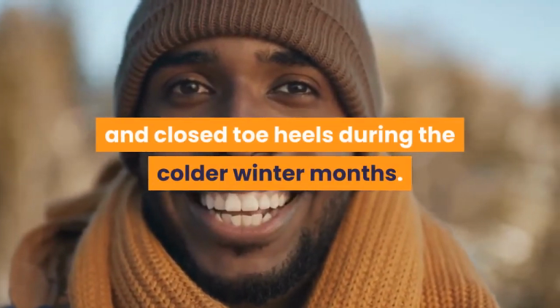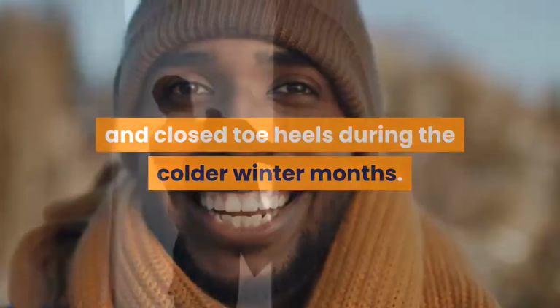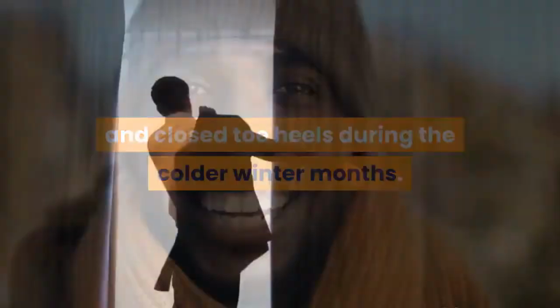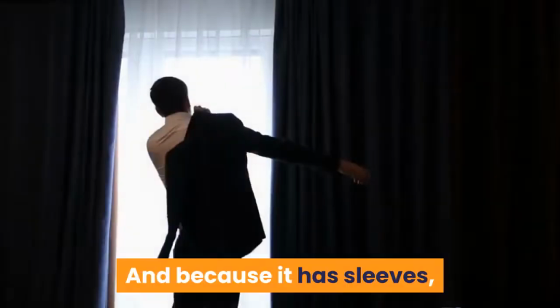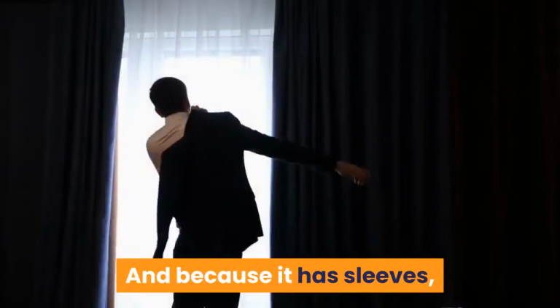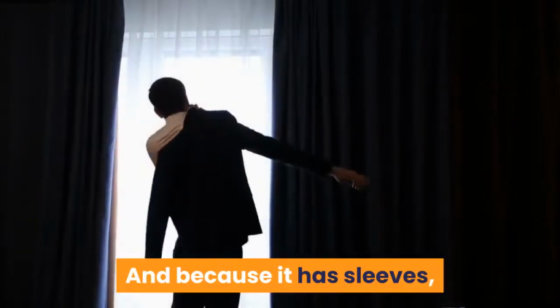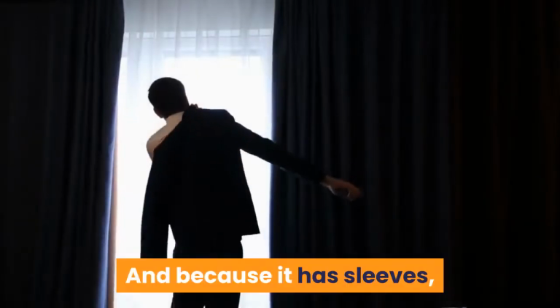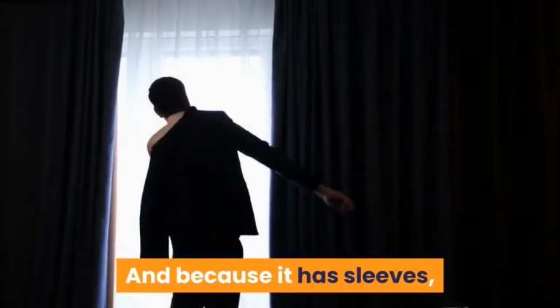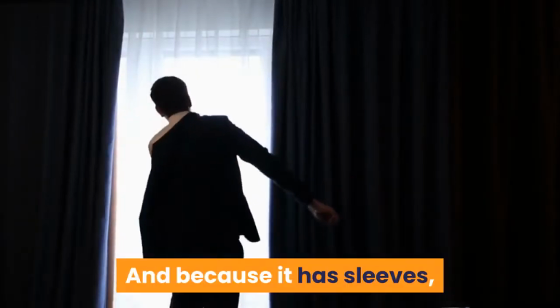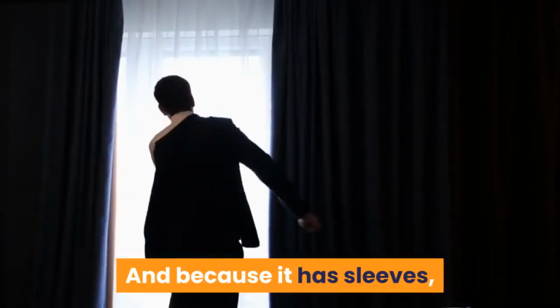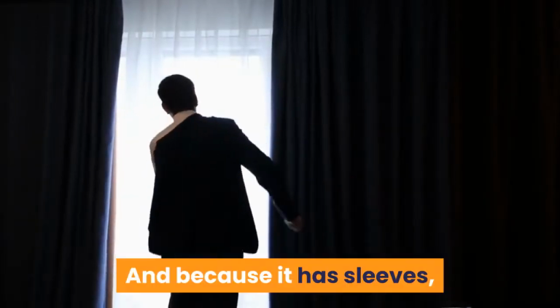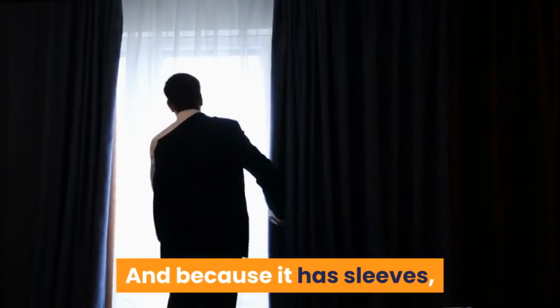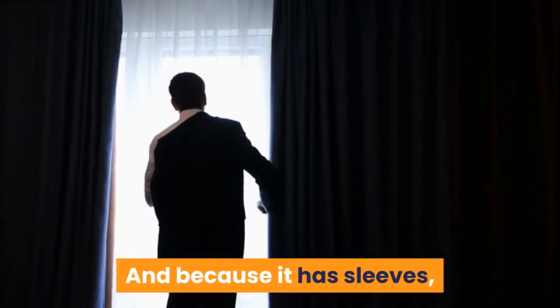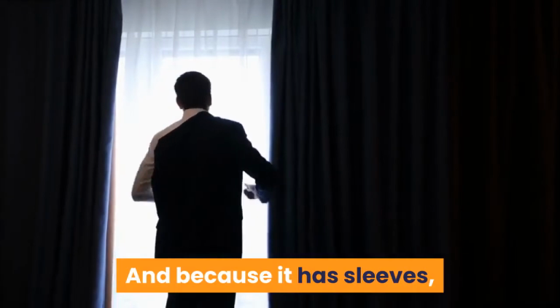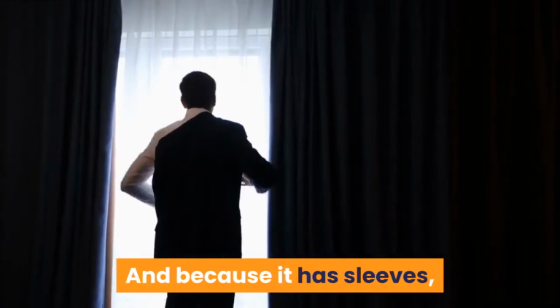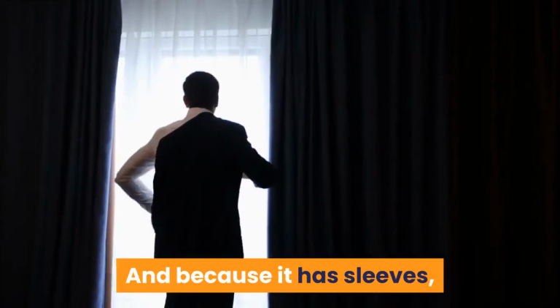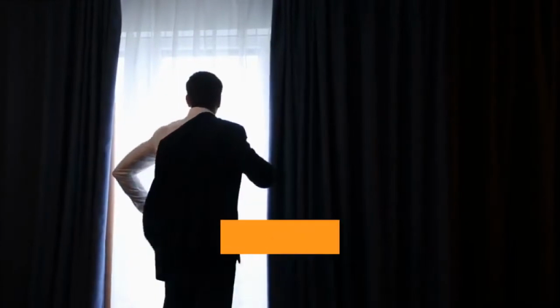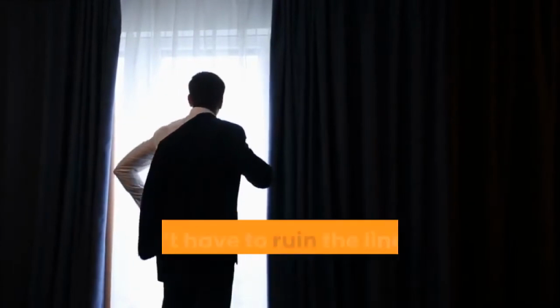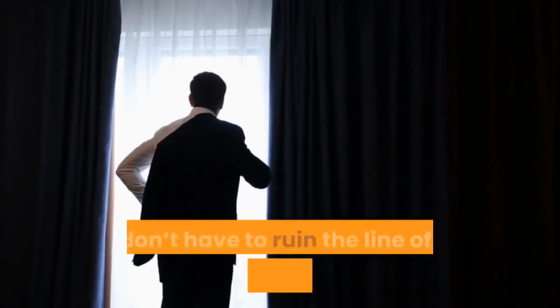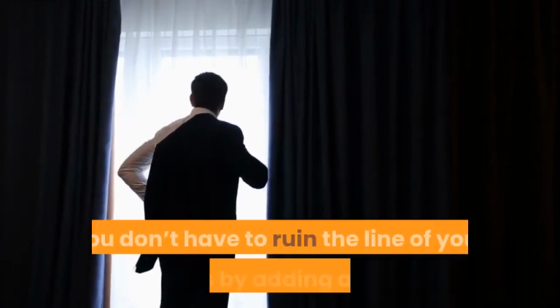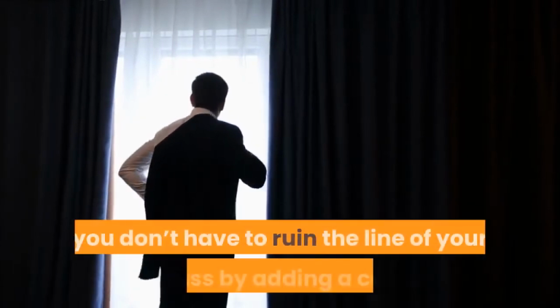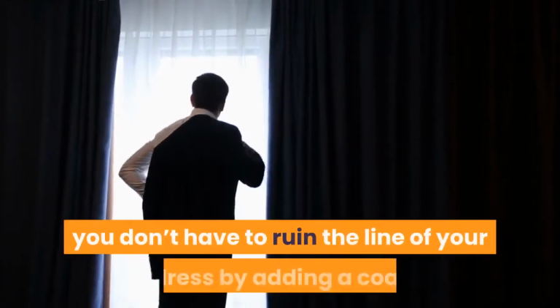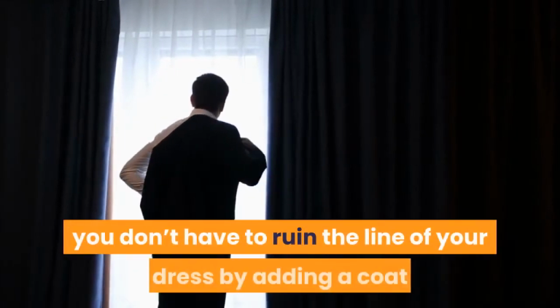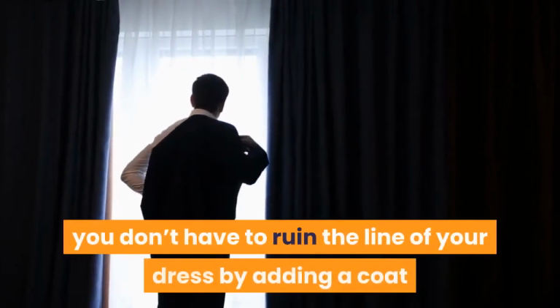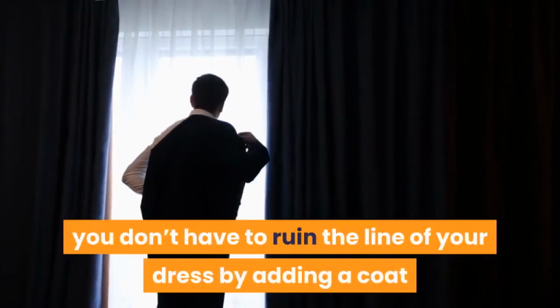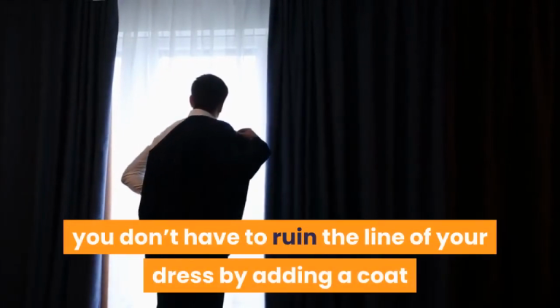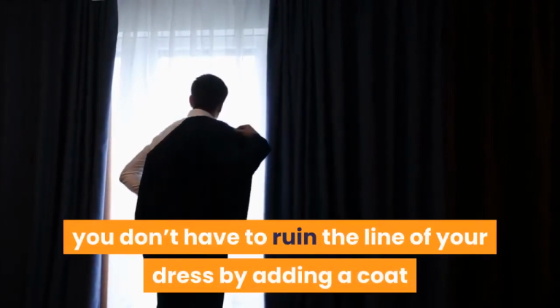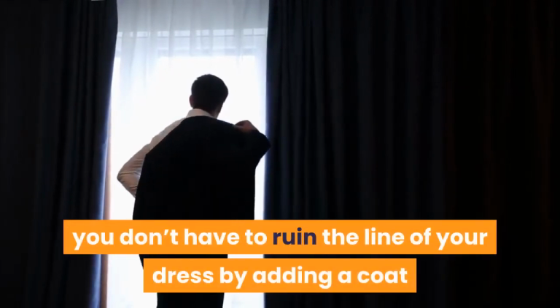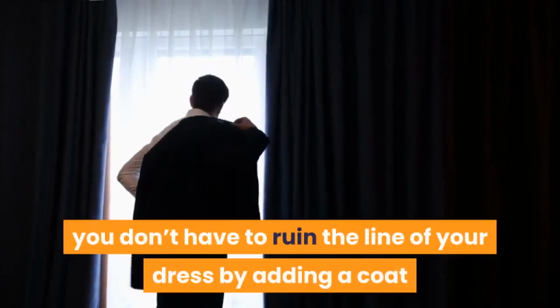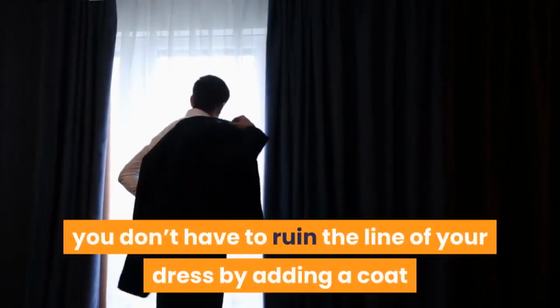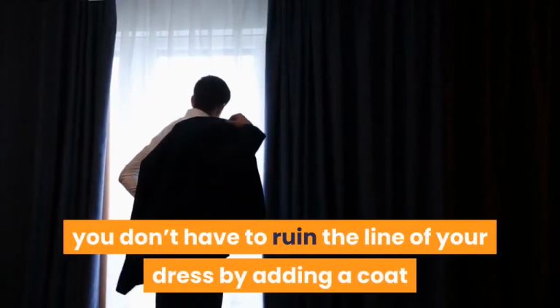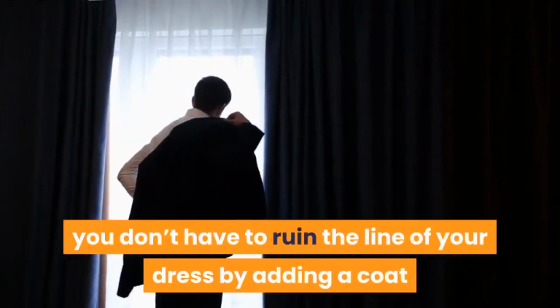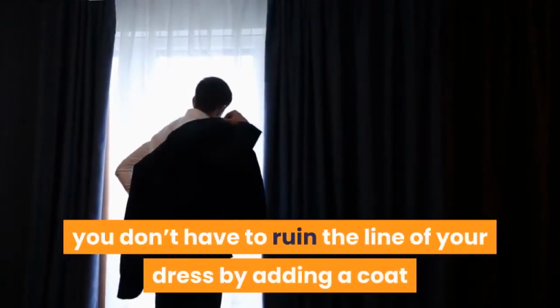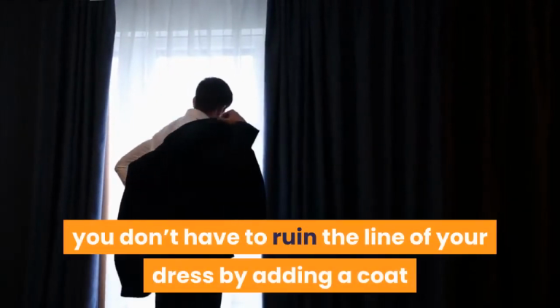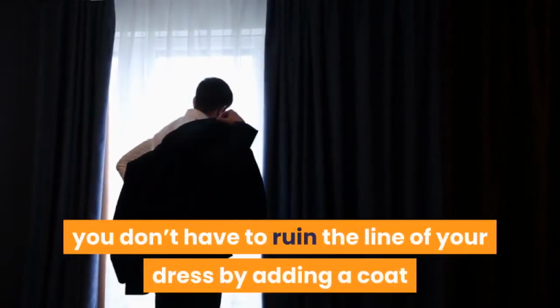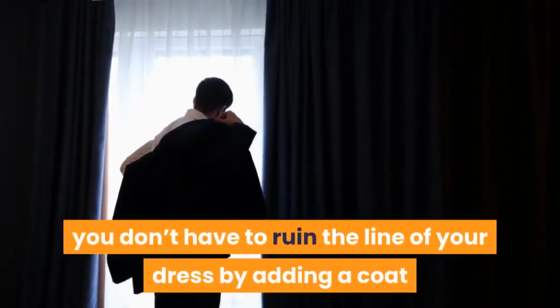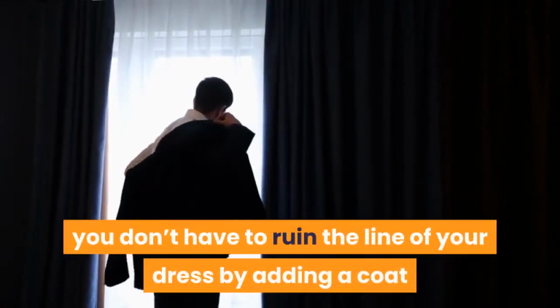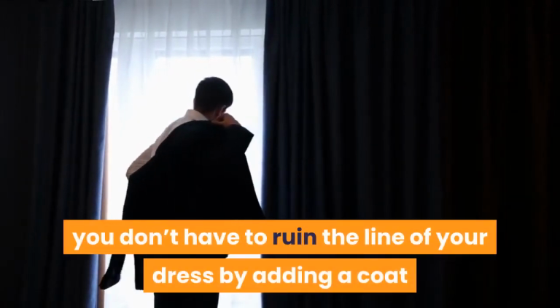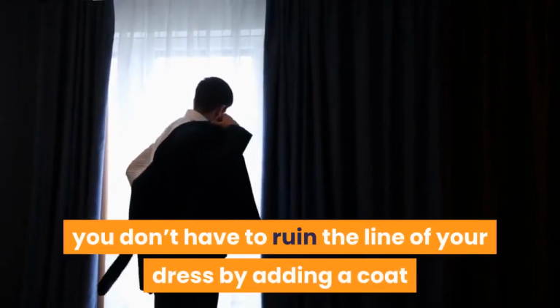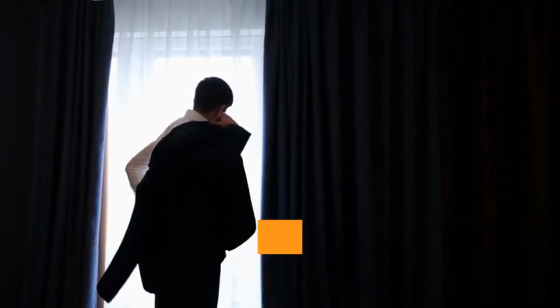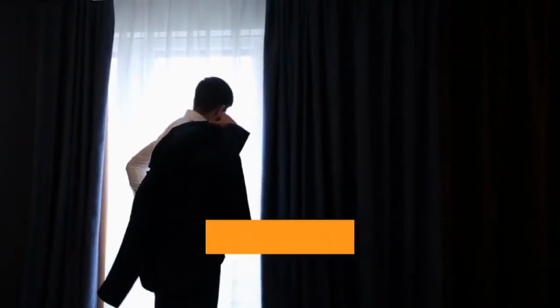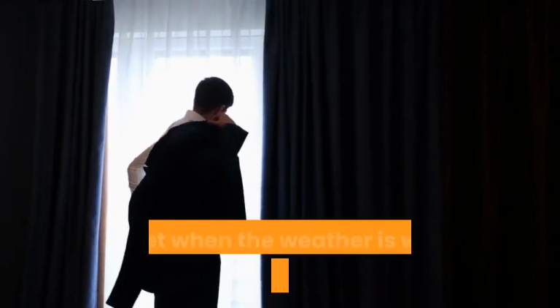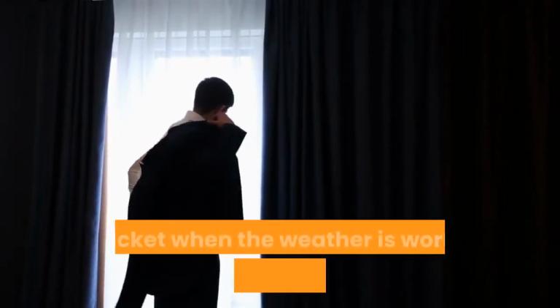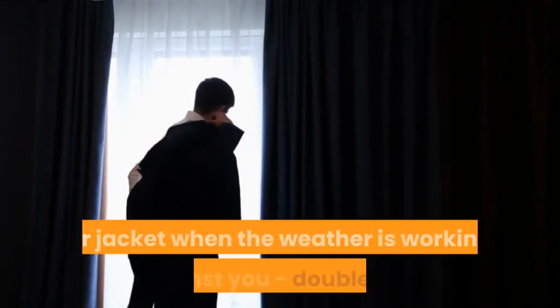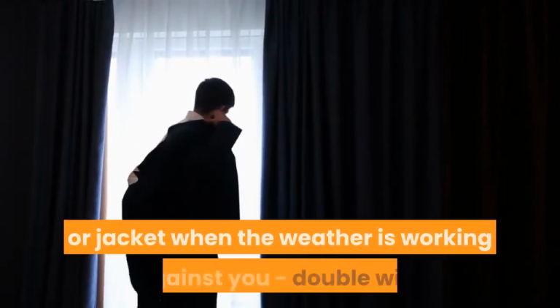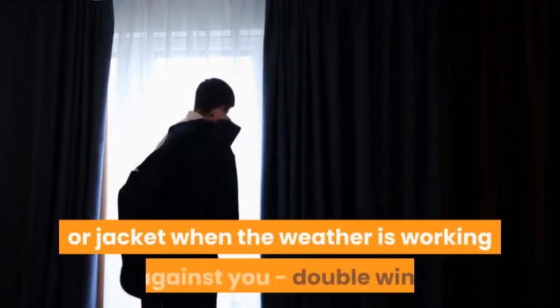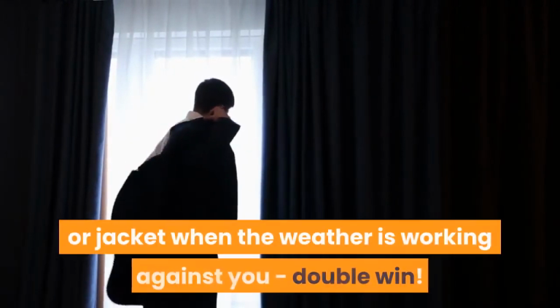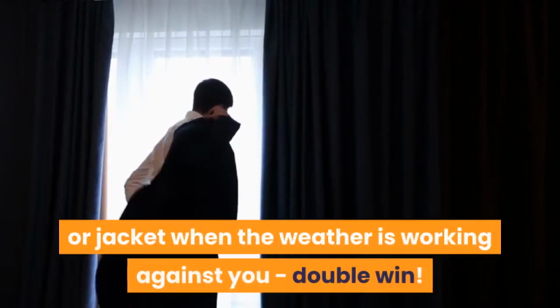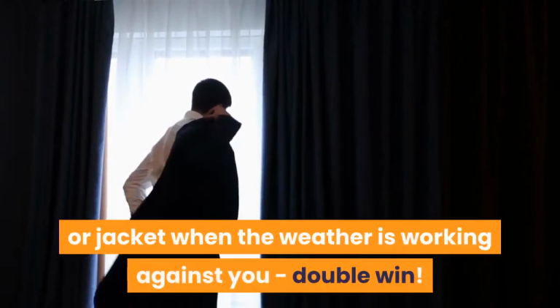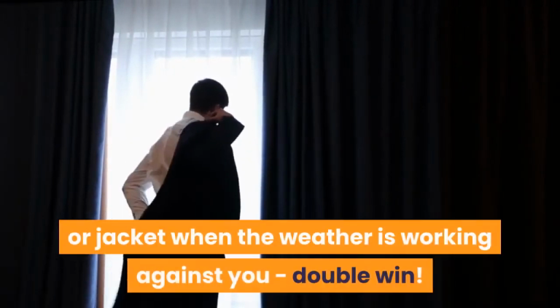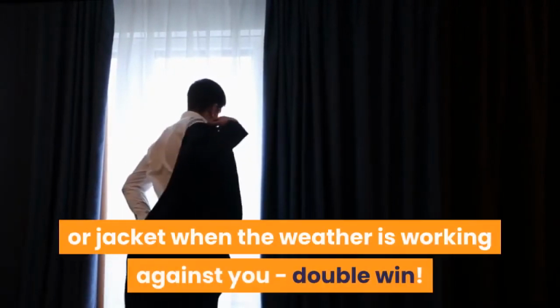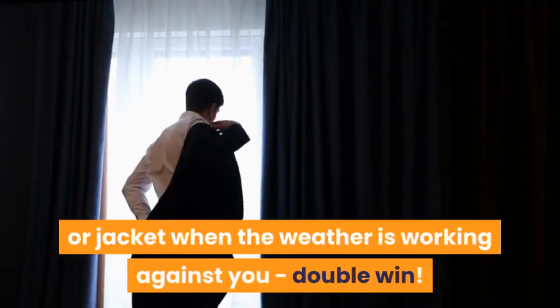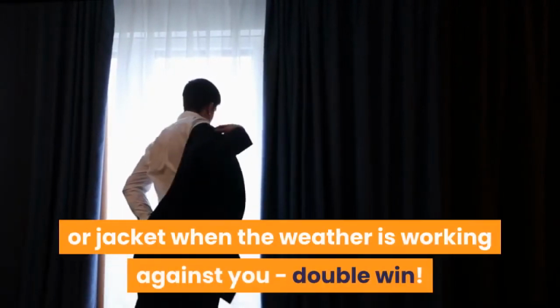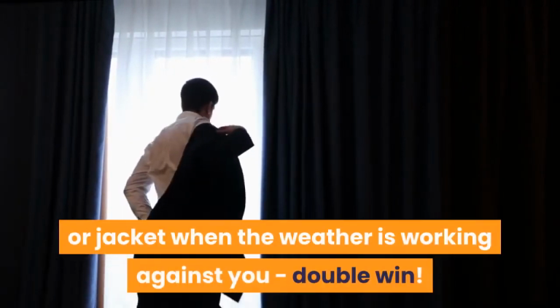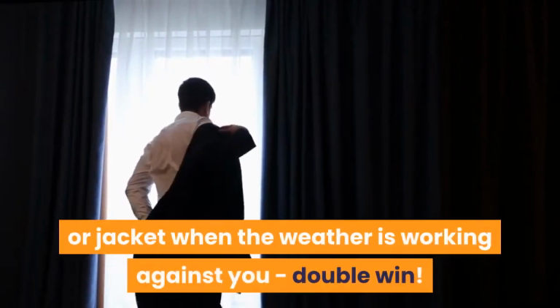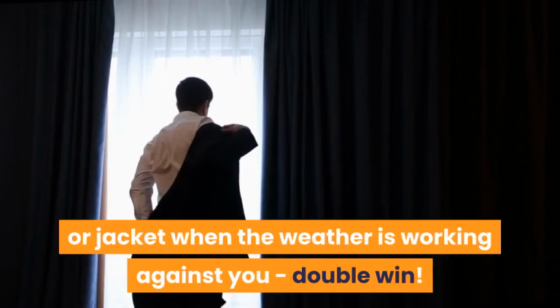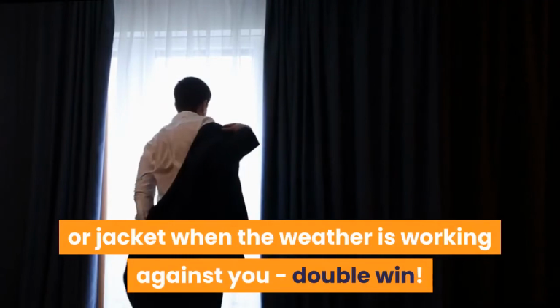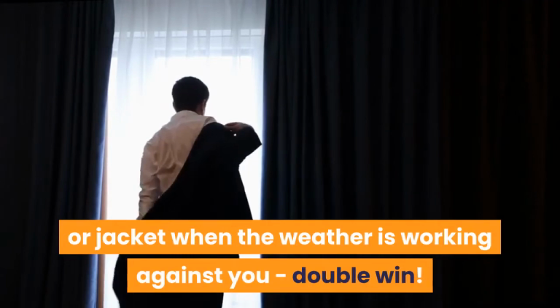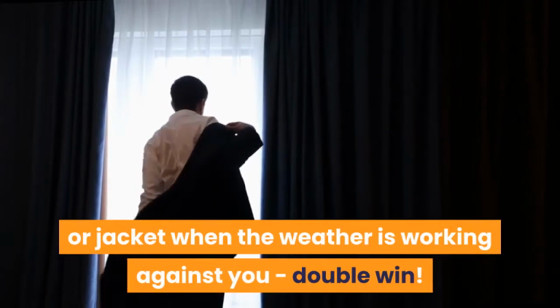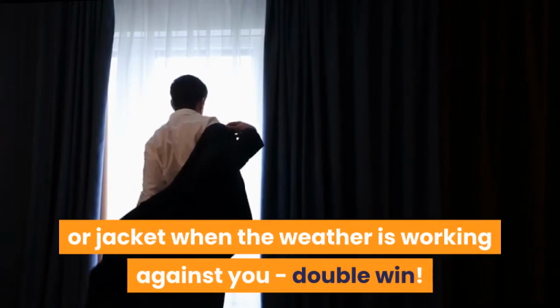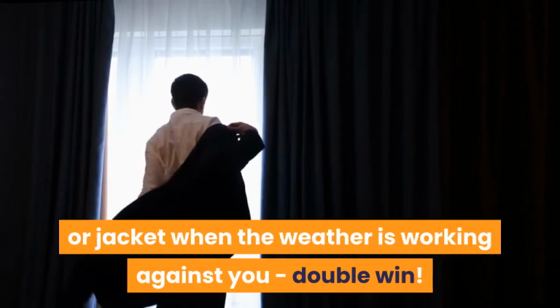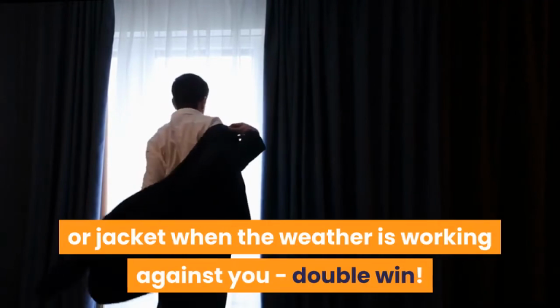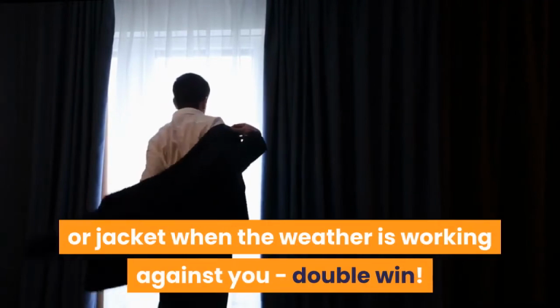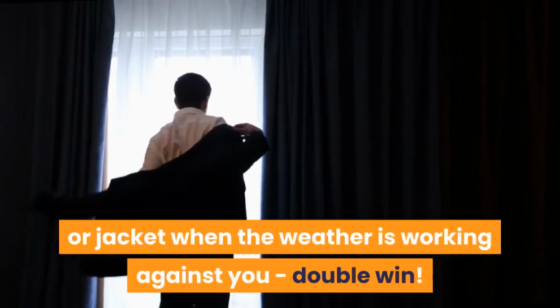Or pair it with tights and closed-toe heels during the colder winter months. And because it has sleeves, you don't have to ruin the line of your dress by adding a coat or jacket when the weather is working against you — double win.